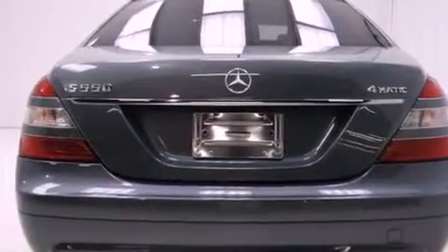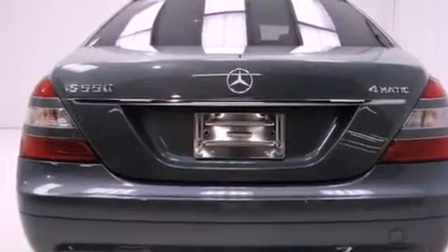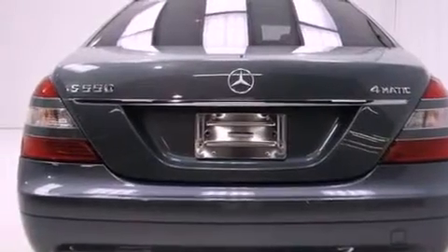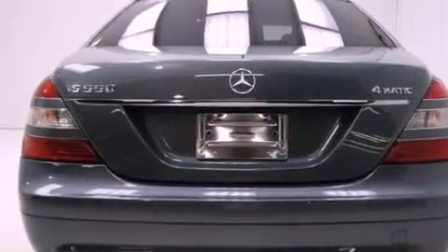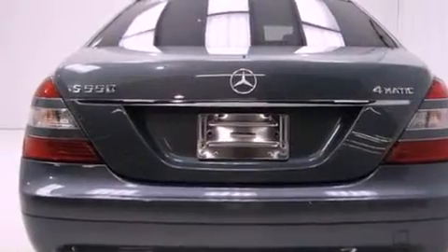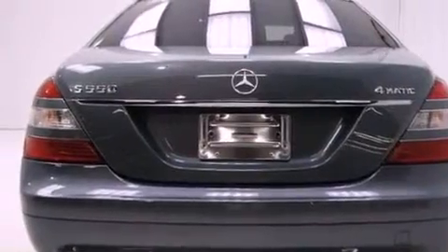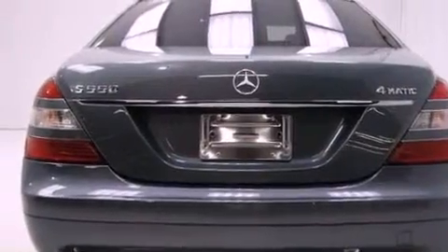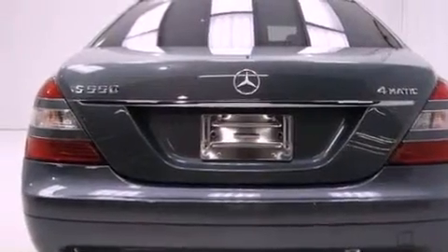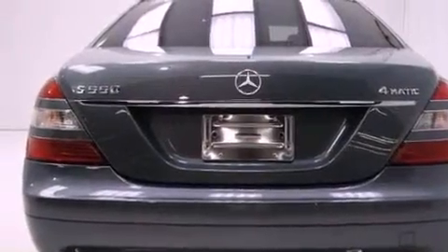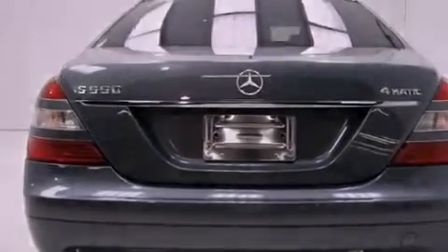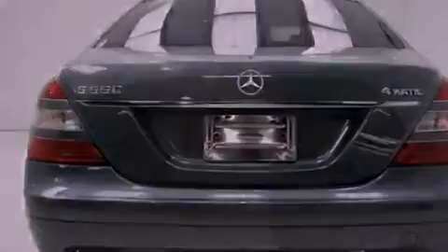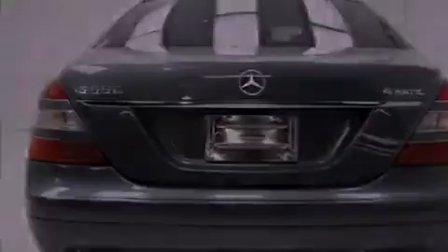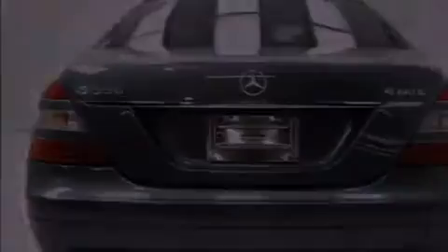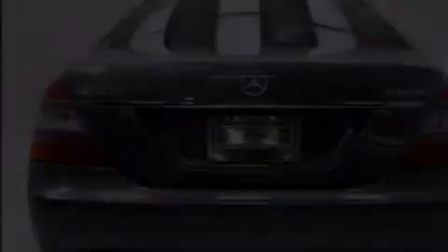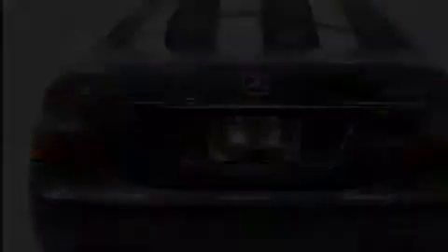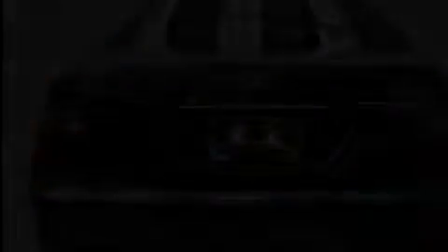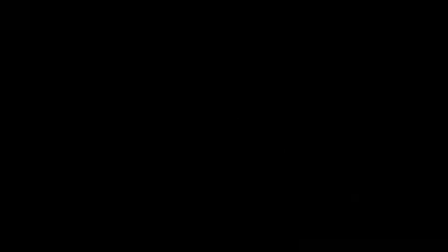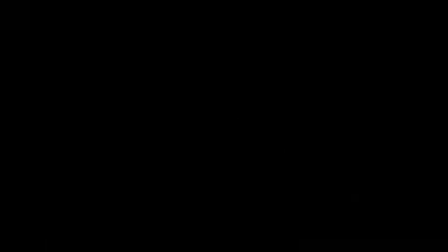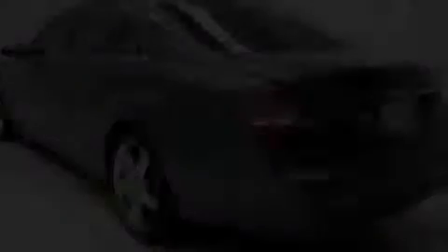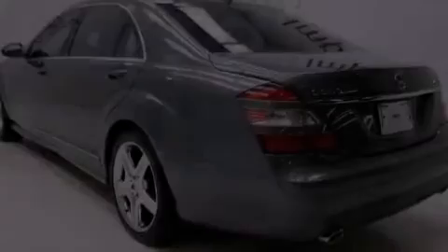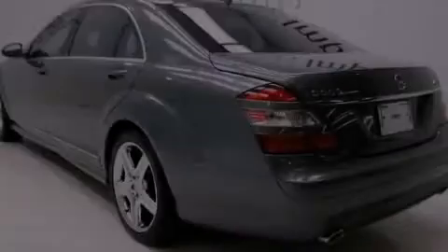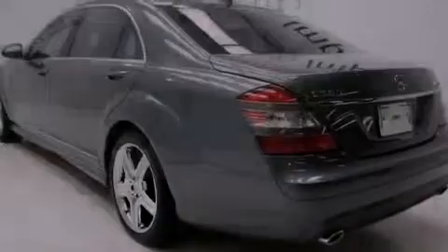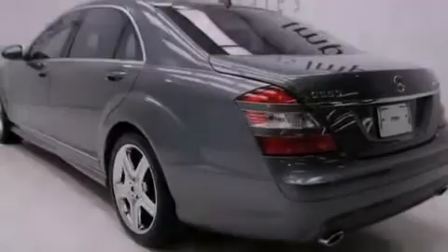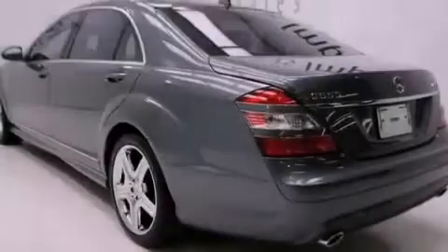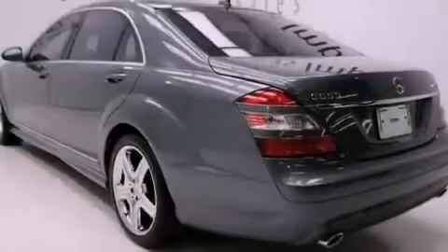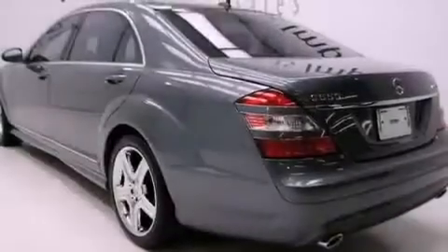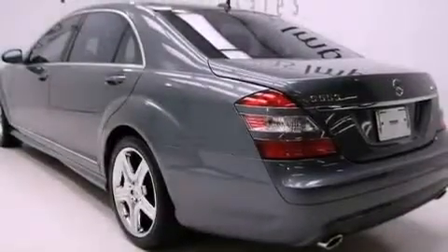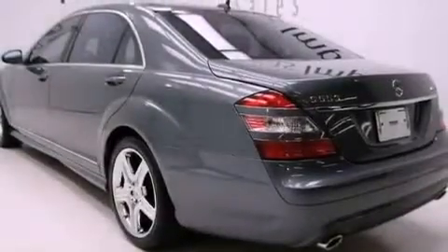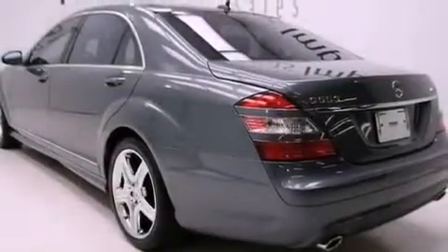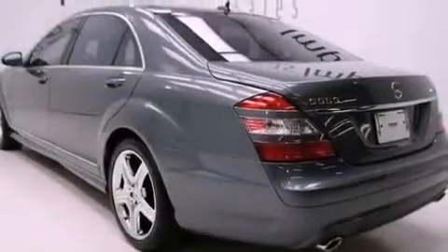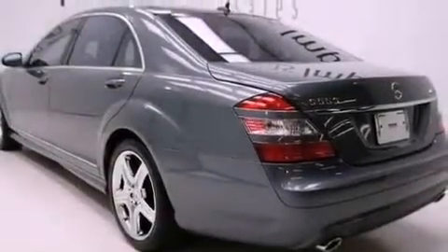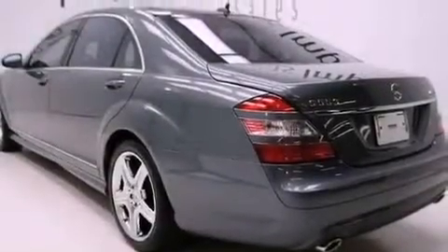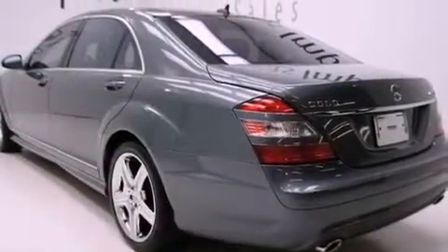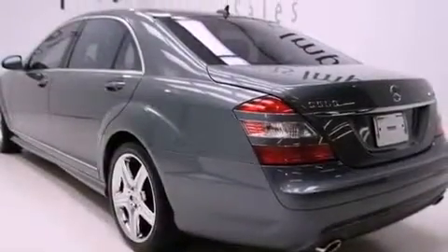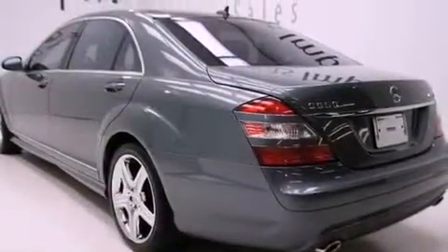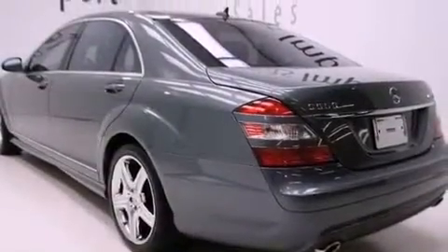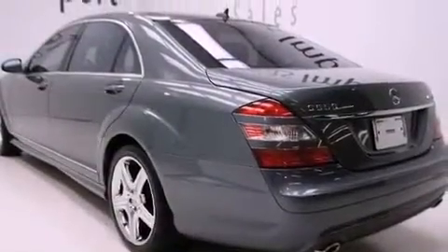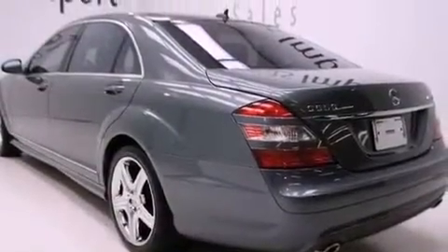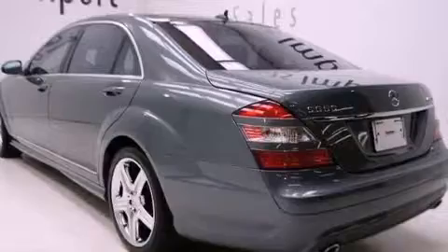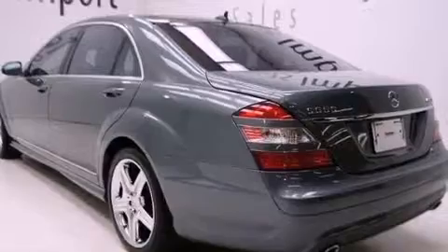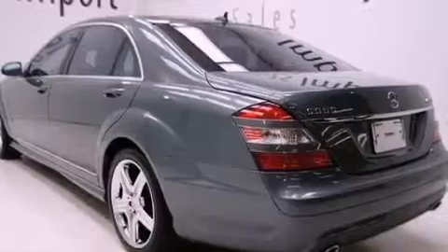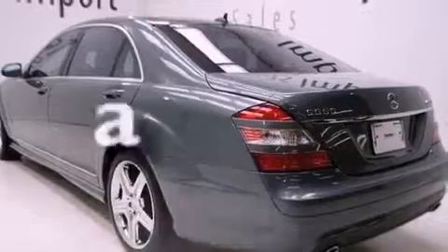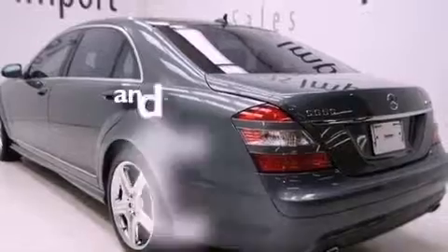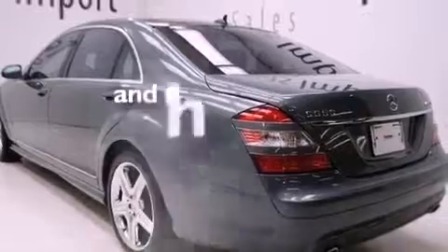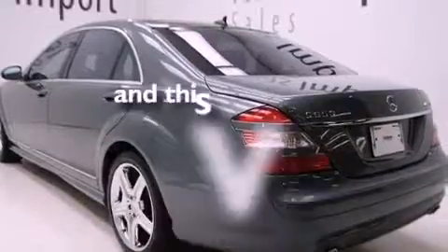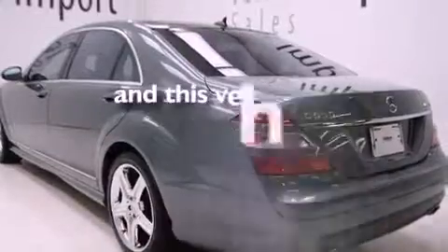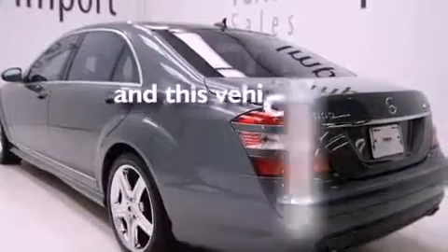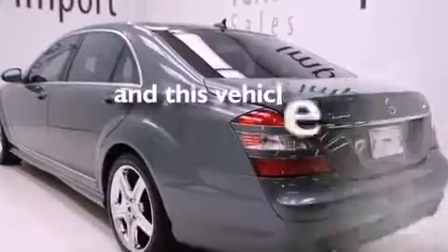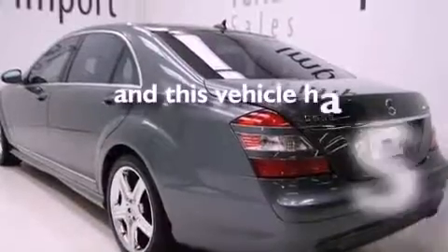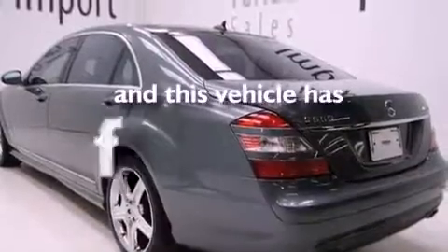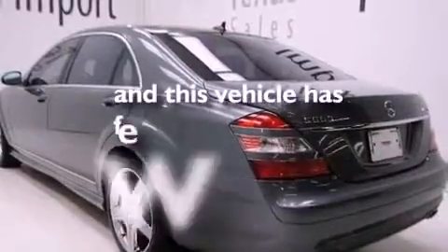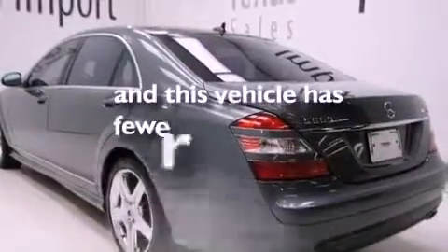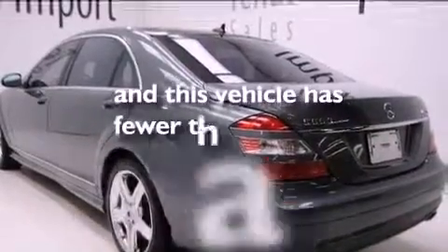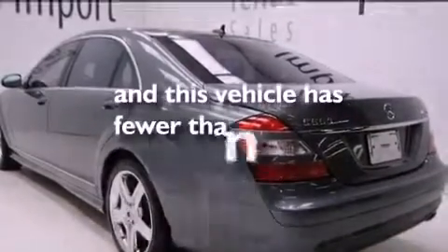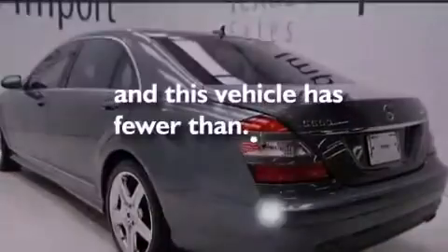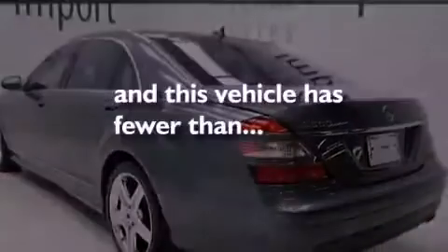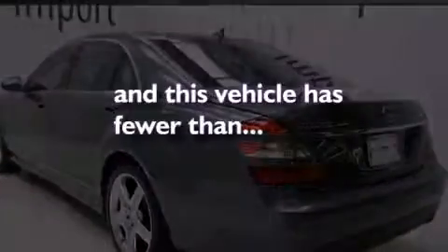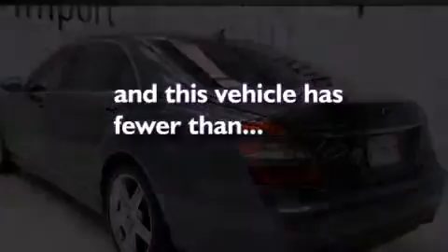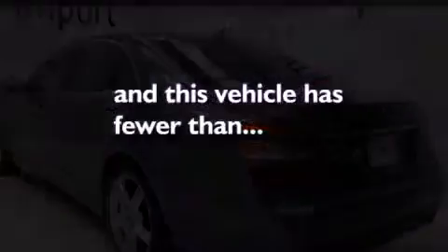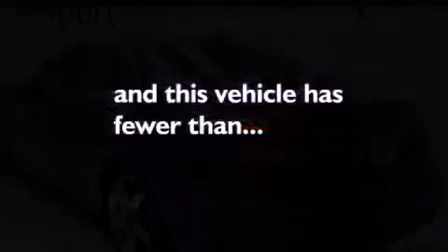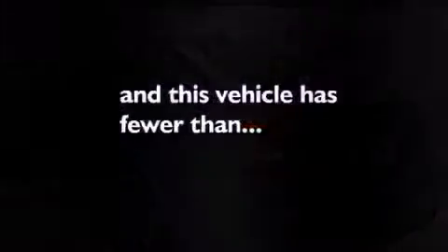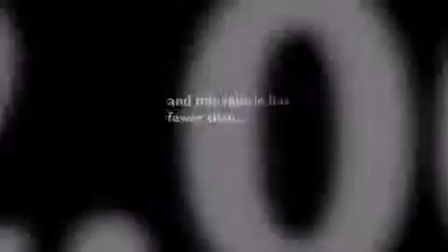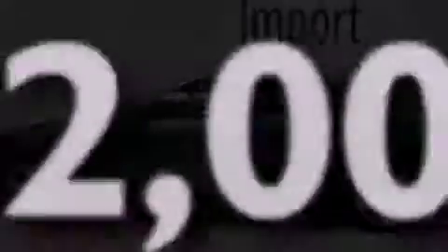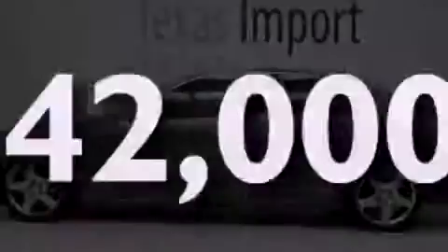Additional features include the pre-safe collision mitigation system, the rear seat package, and this vehicle has less than 43,000 miles.